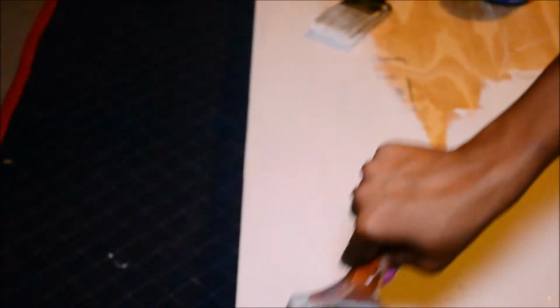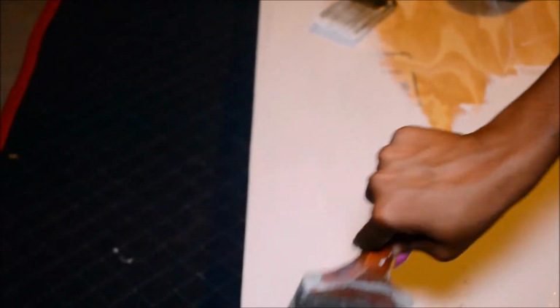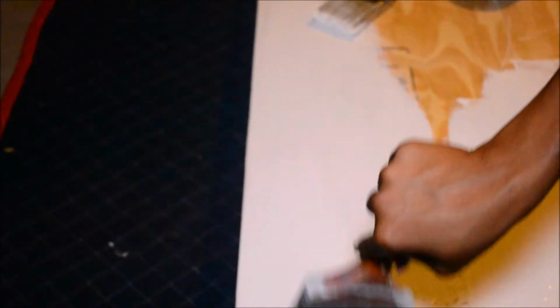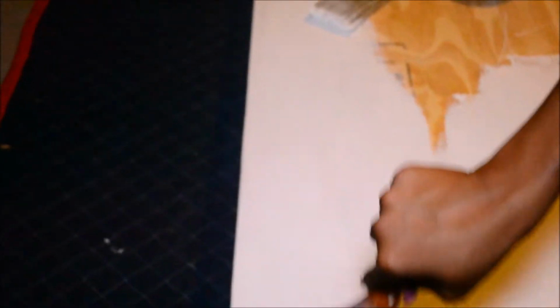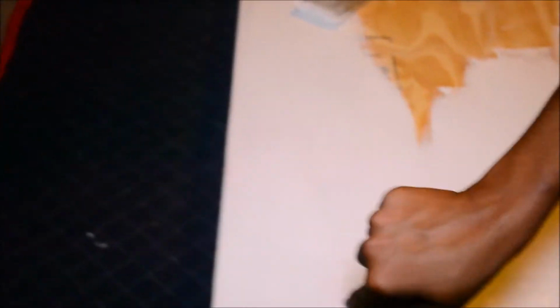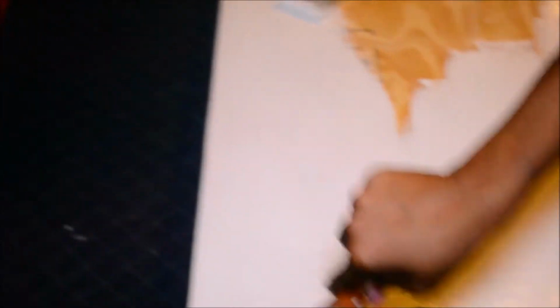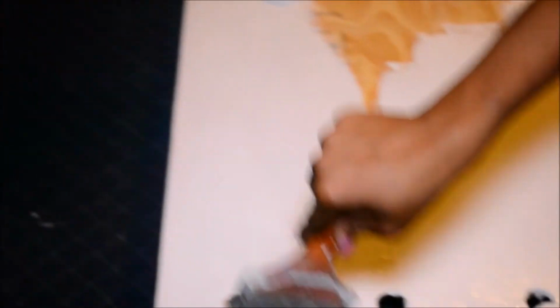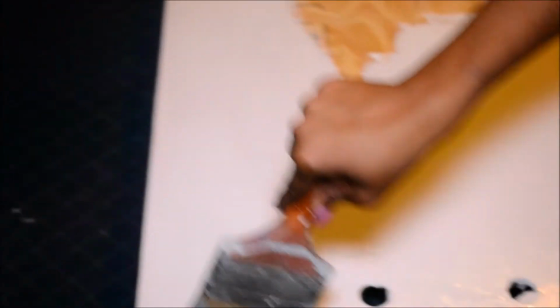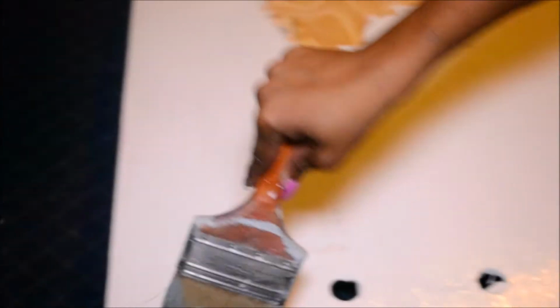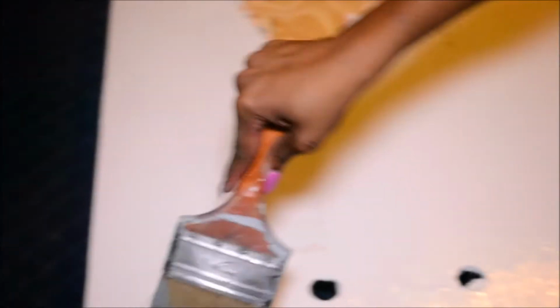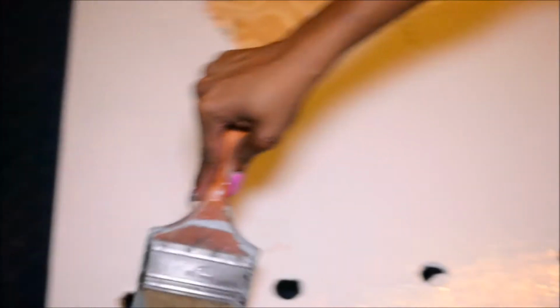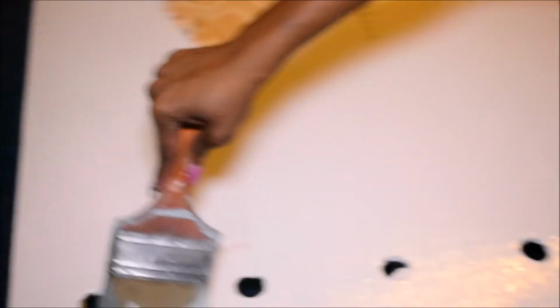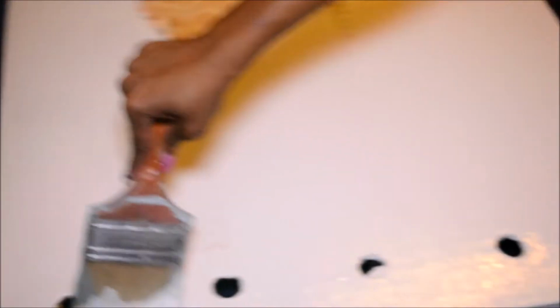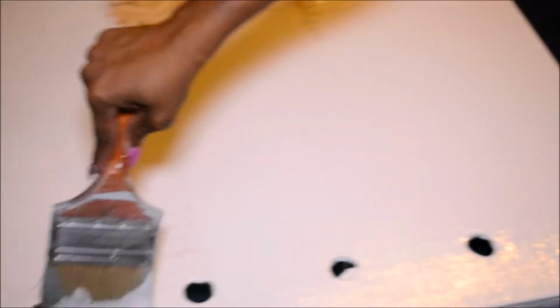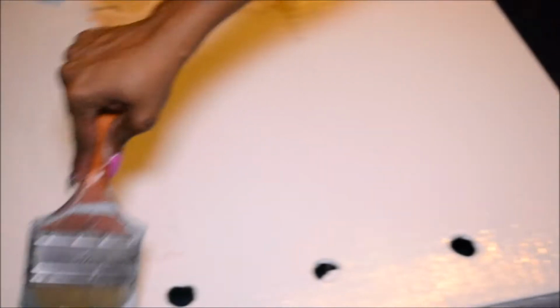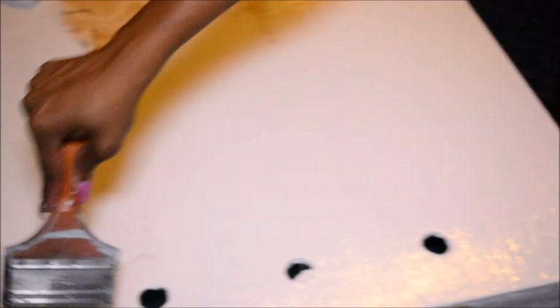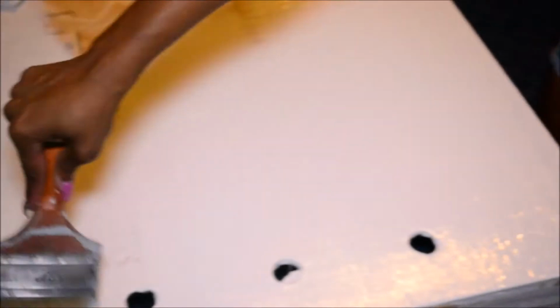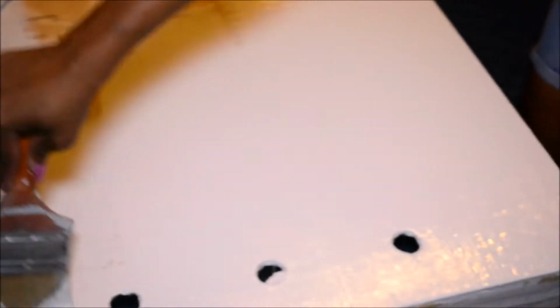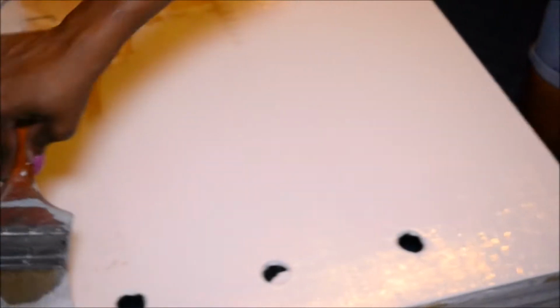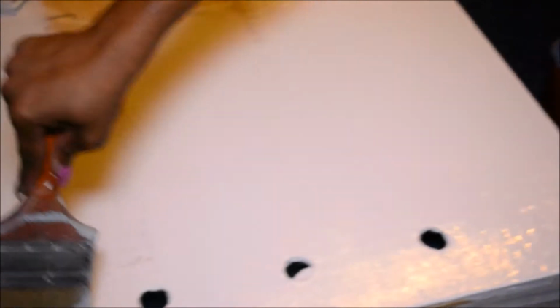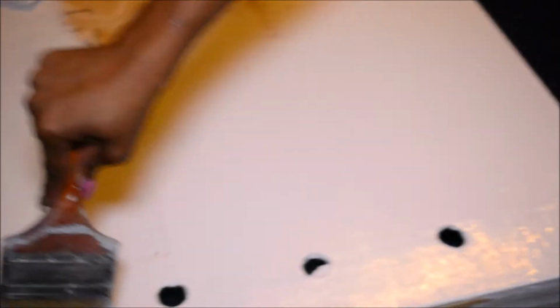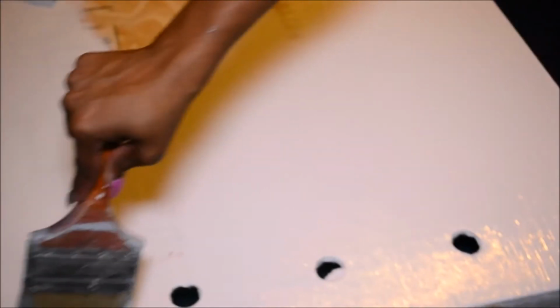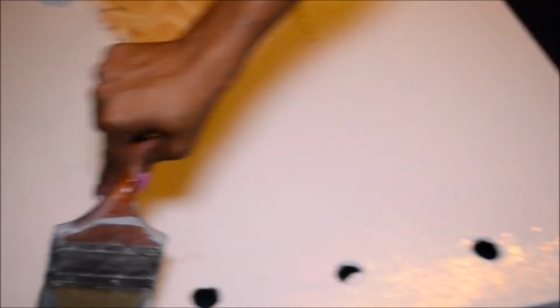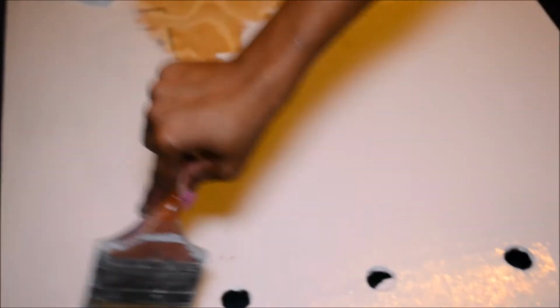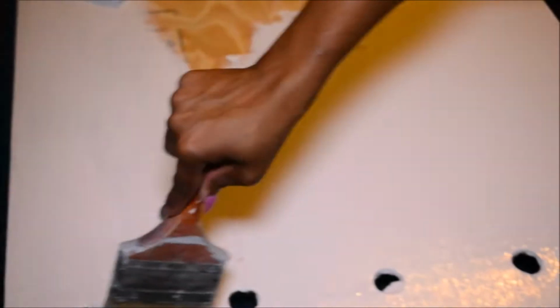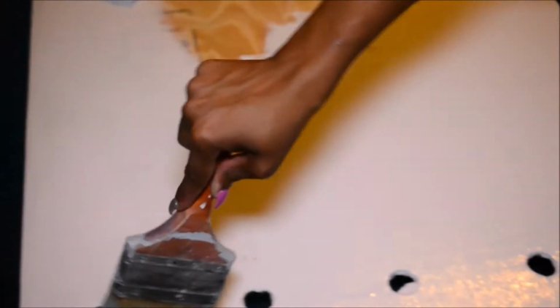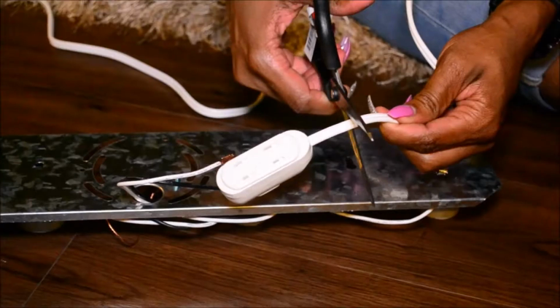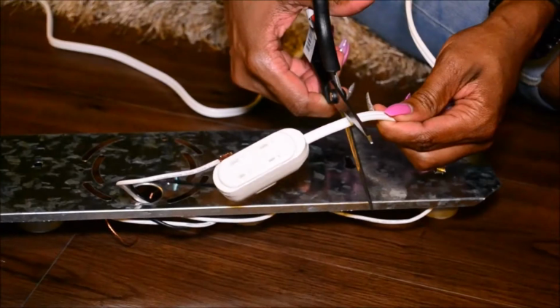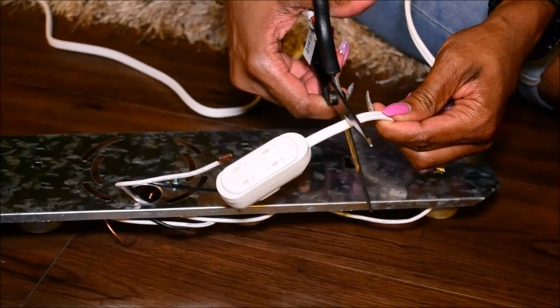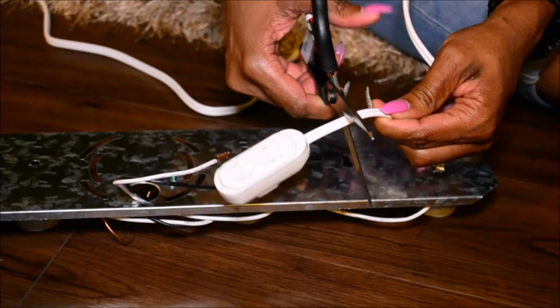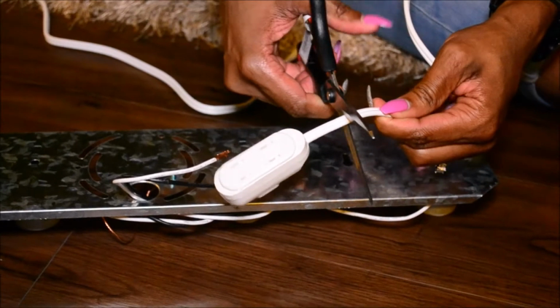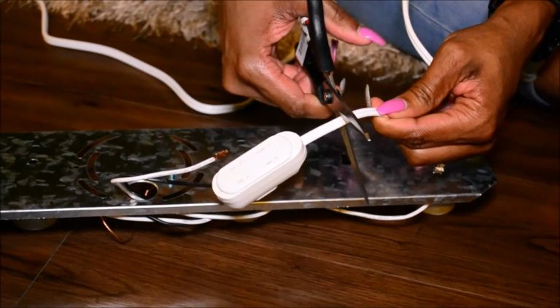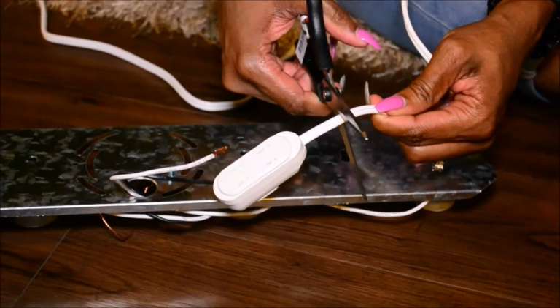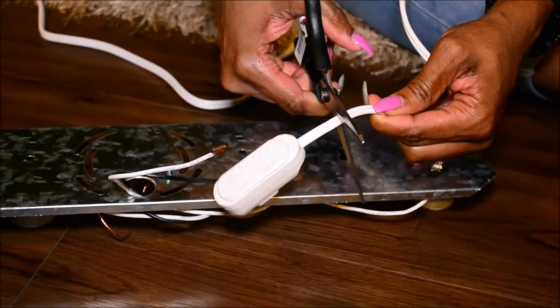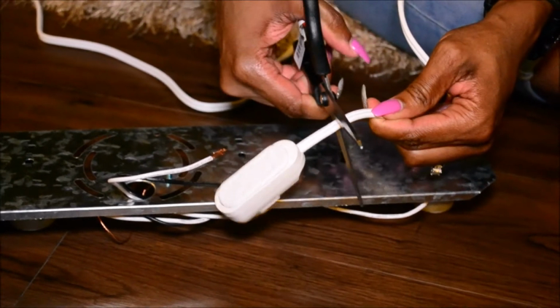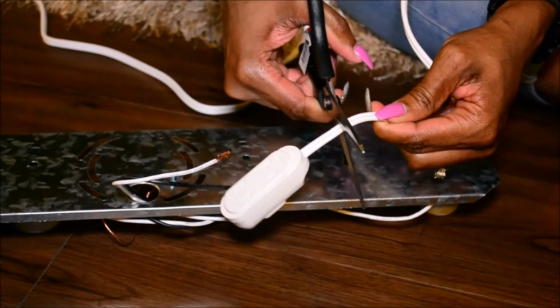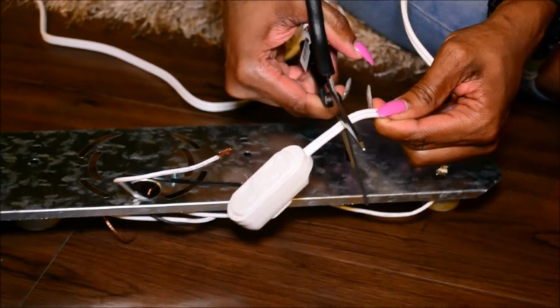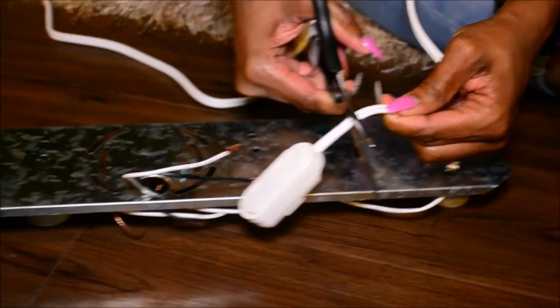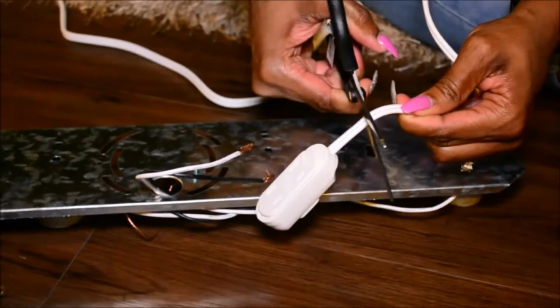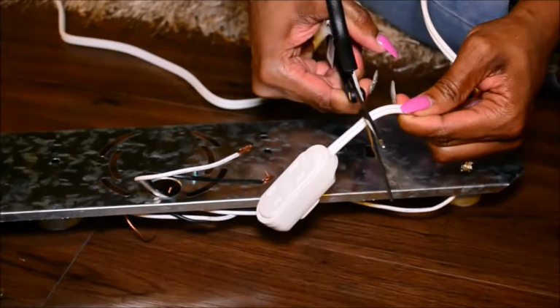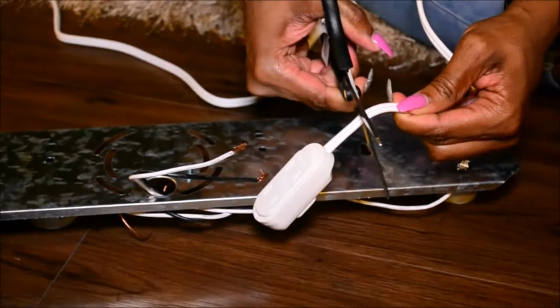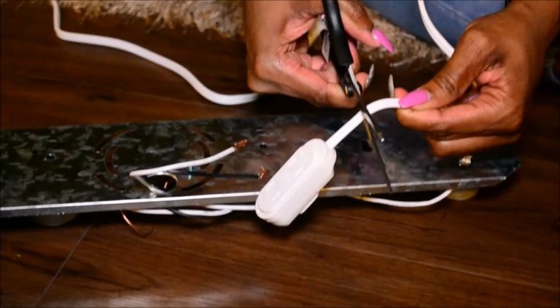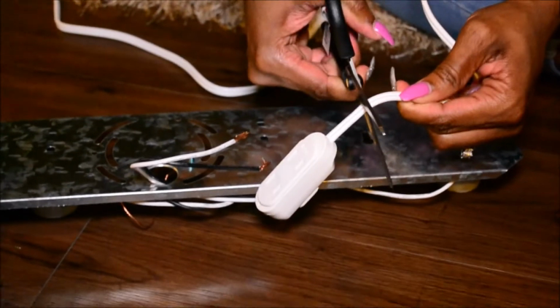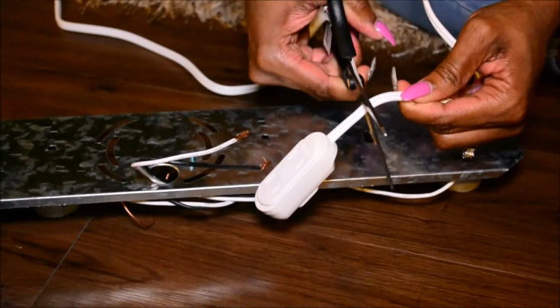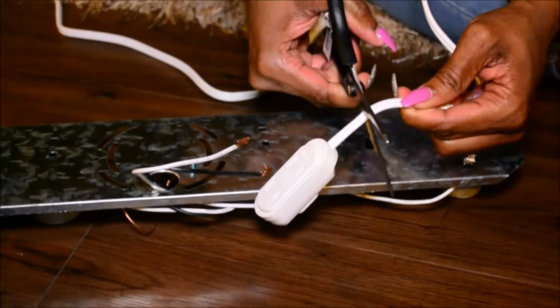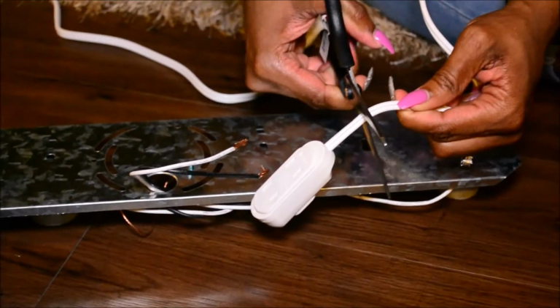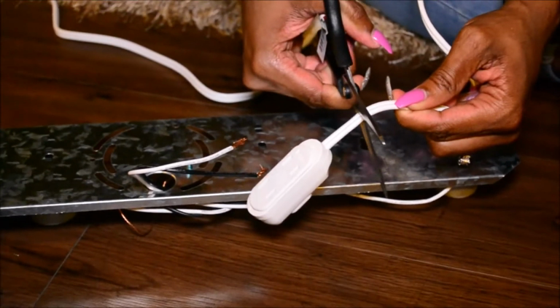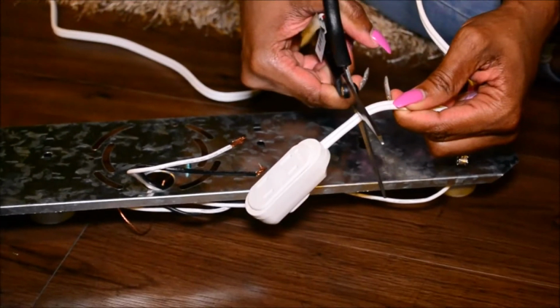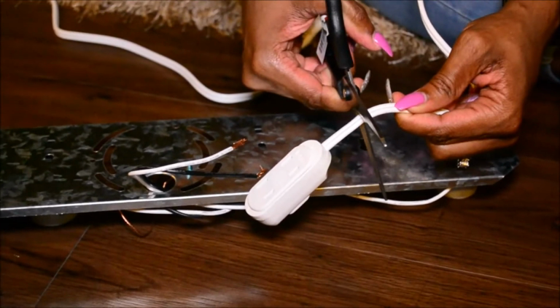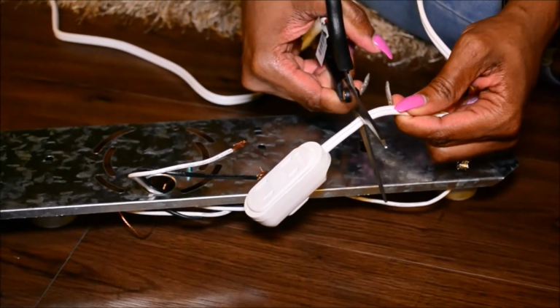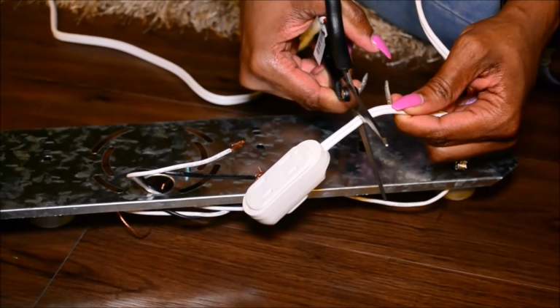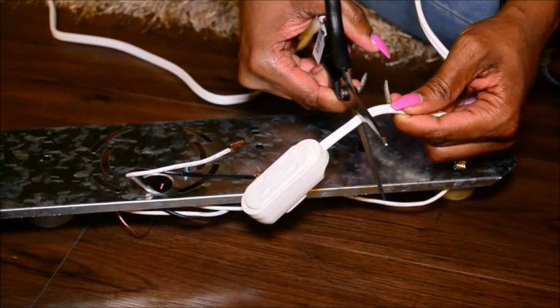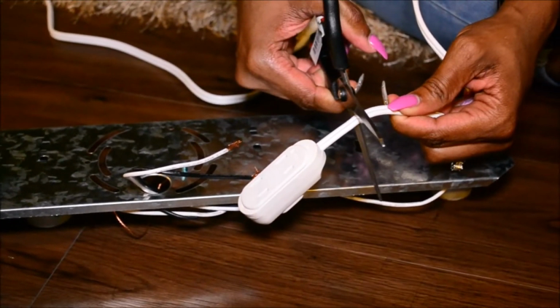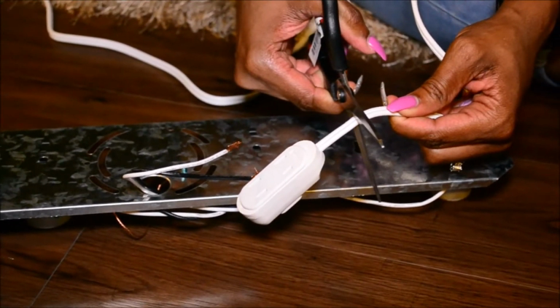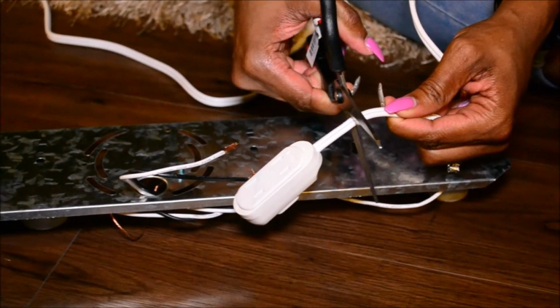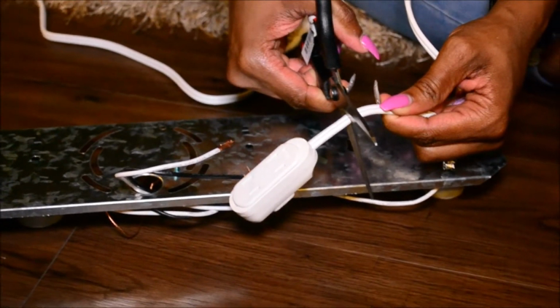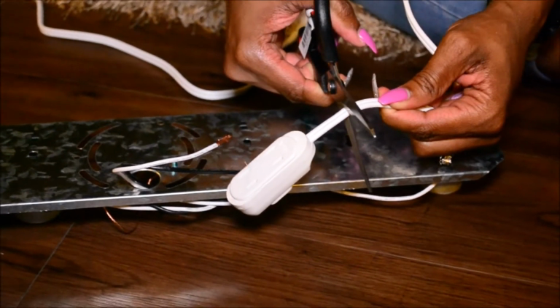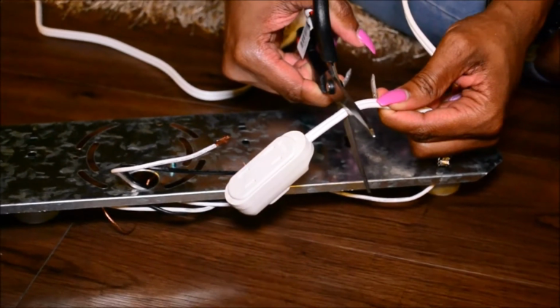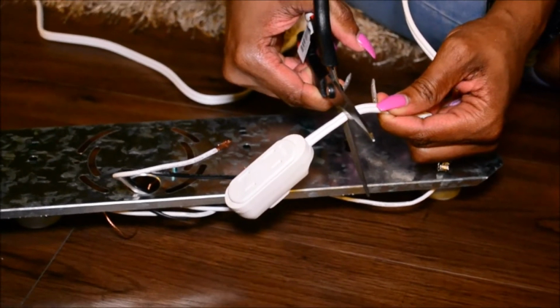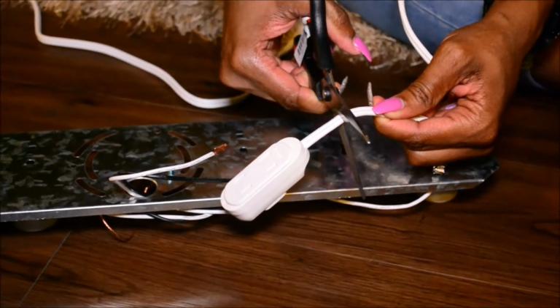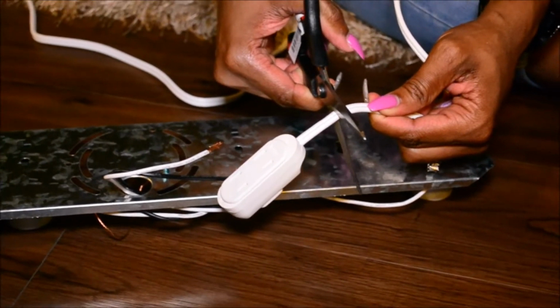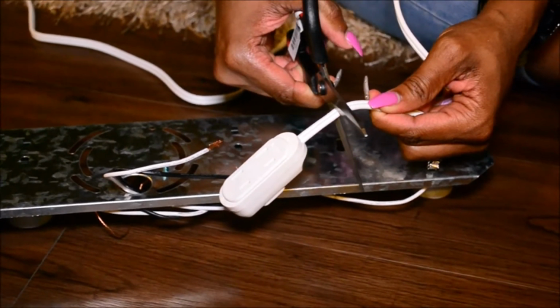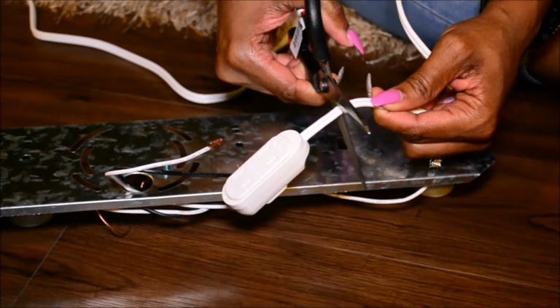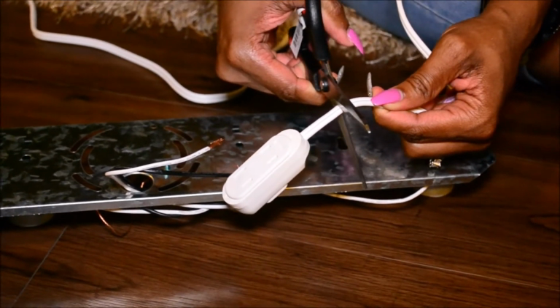Moving on to the fun part — we're going to be painting this whole structure white. It did take us three coats to get a good smooth finish. While the paint is drying we're going to move on to the wiring part.